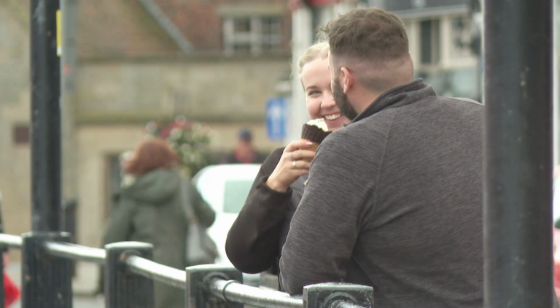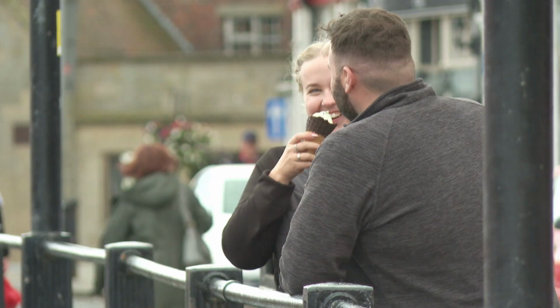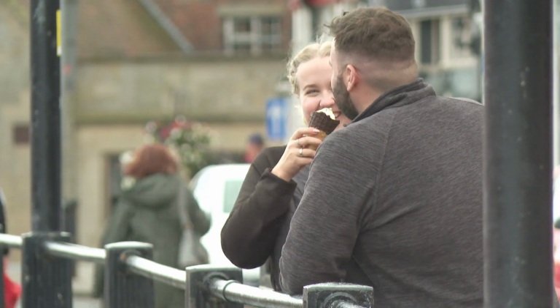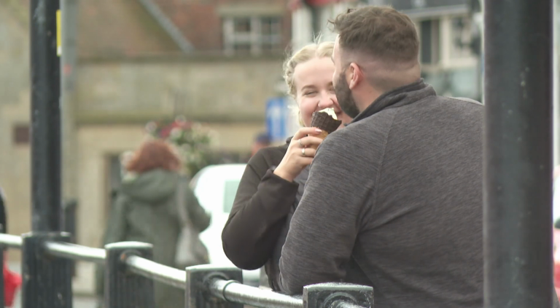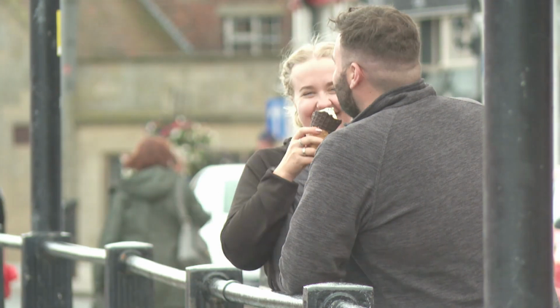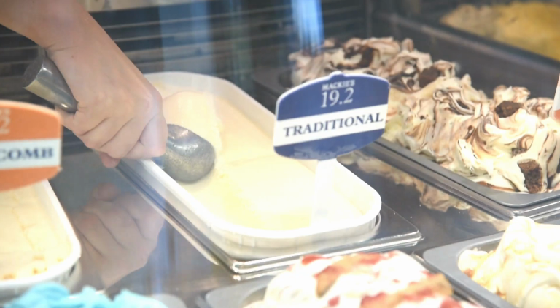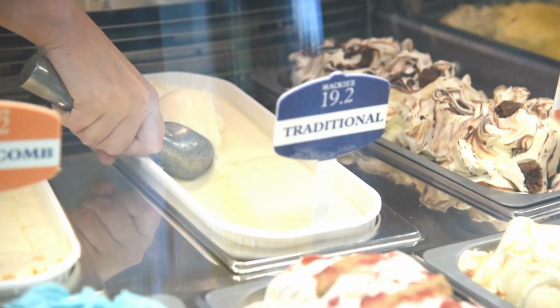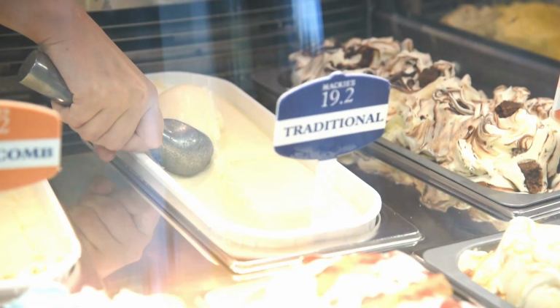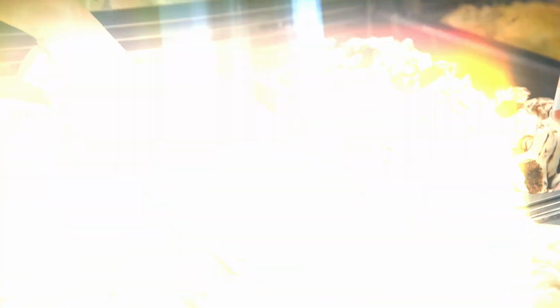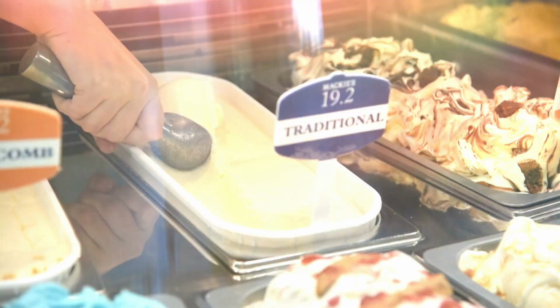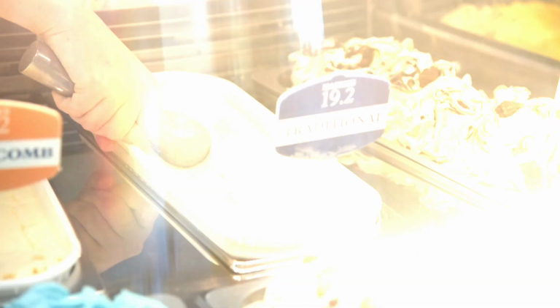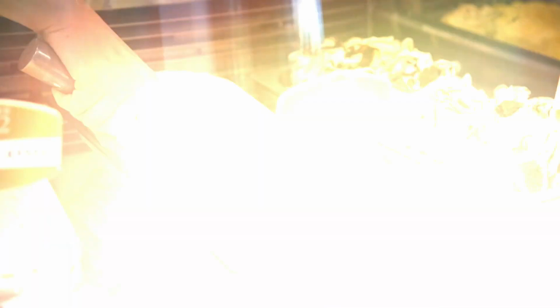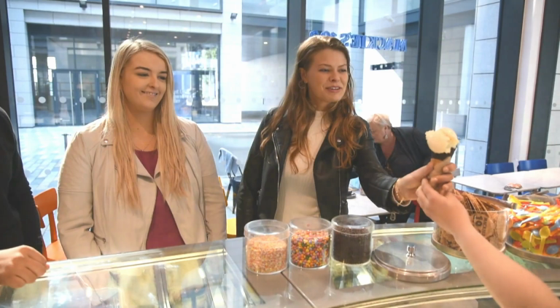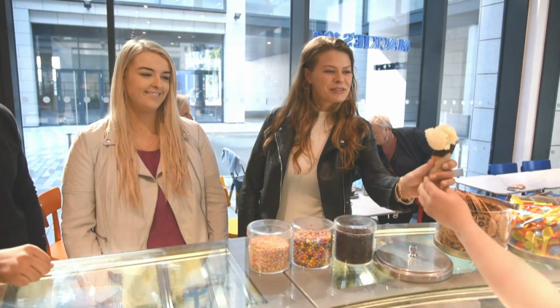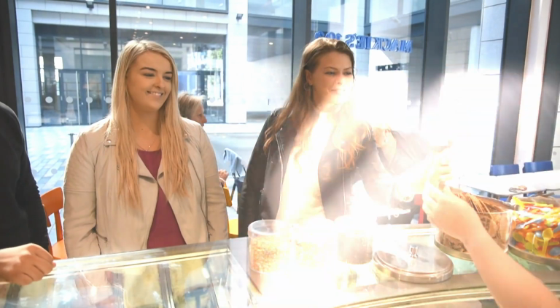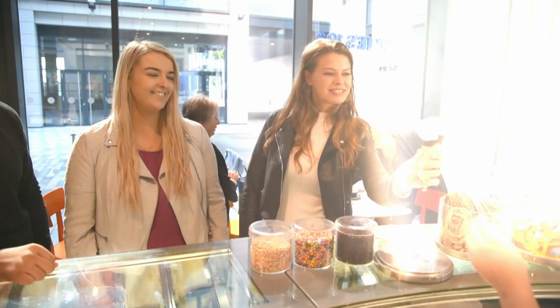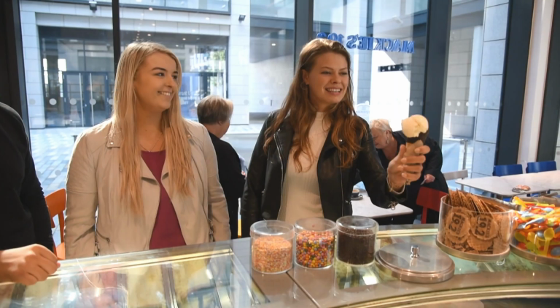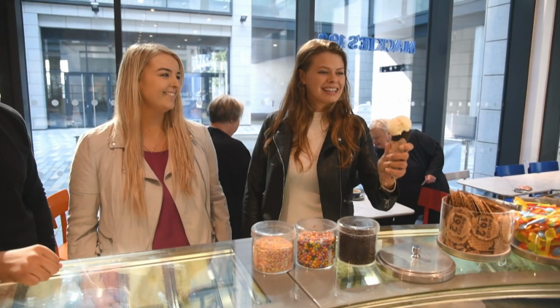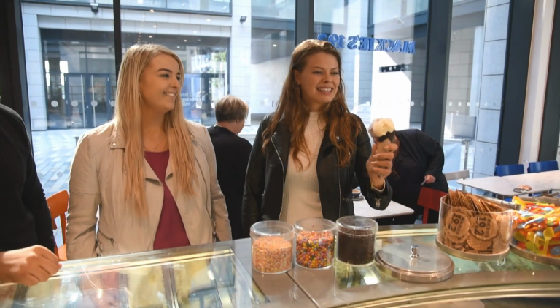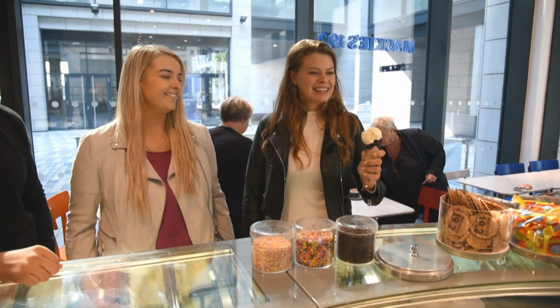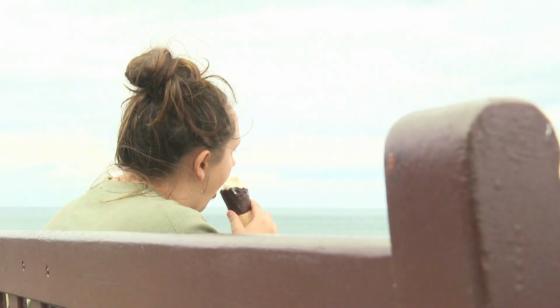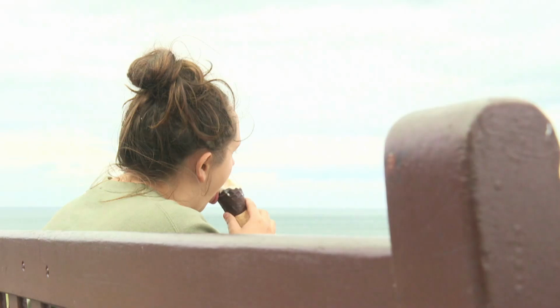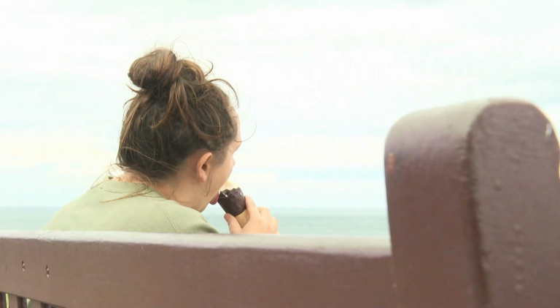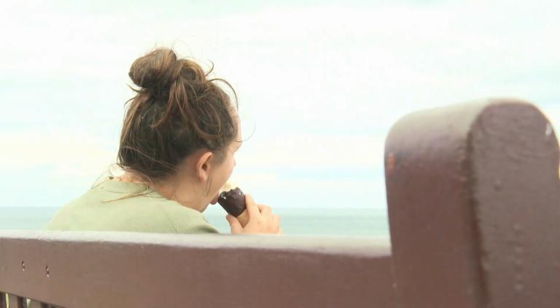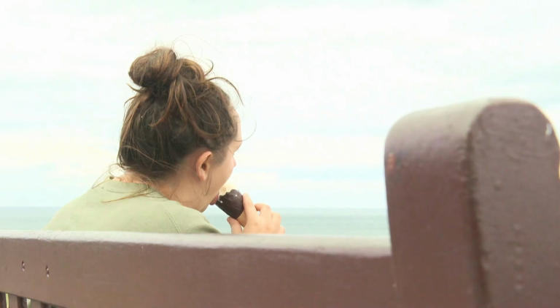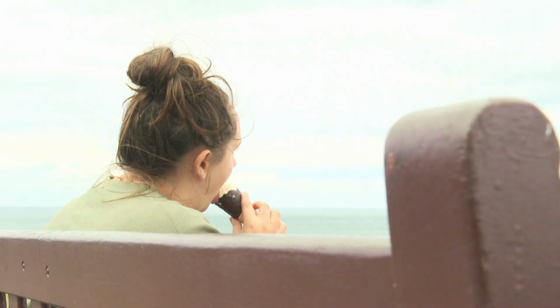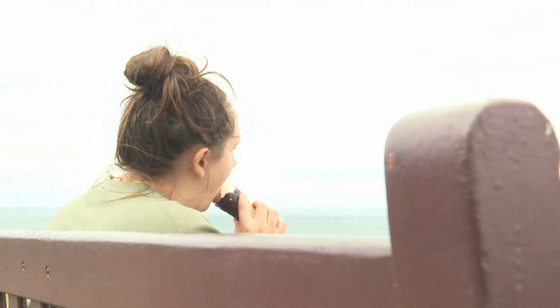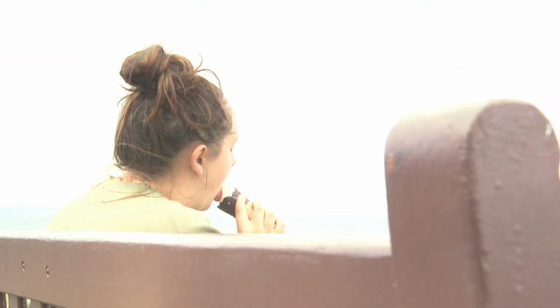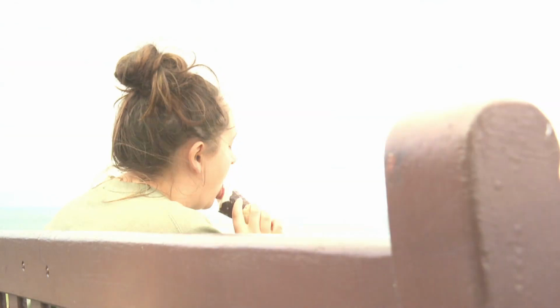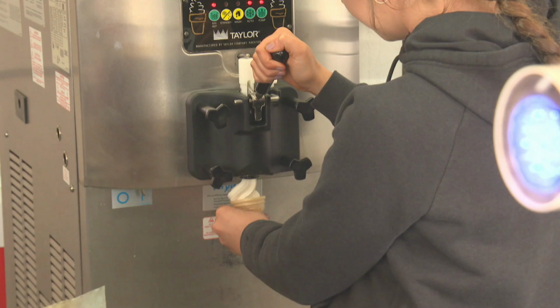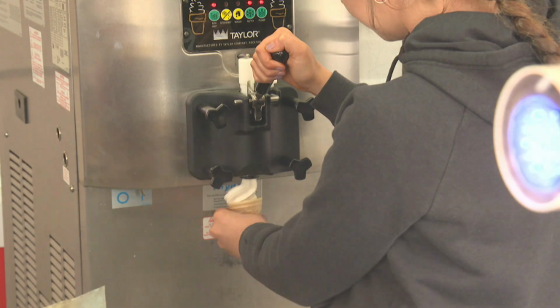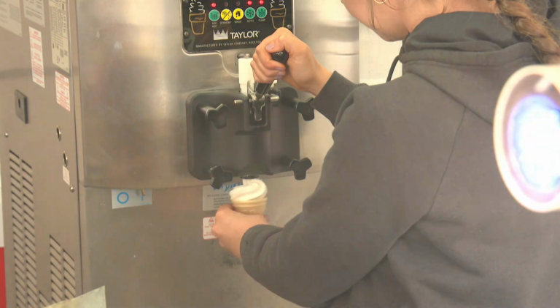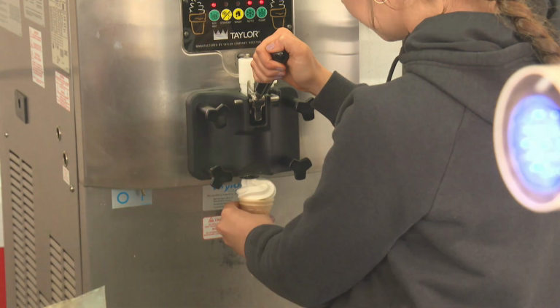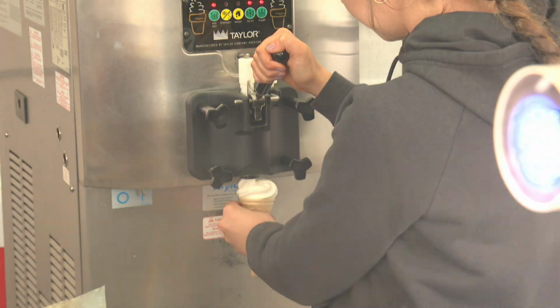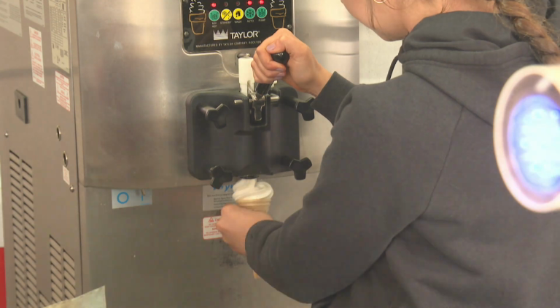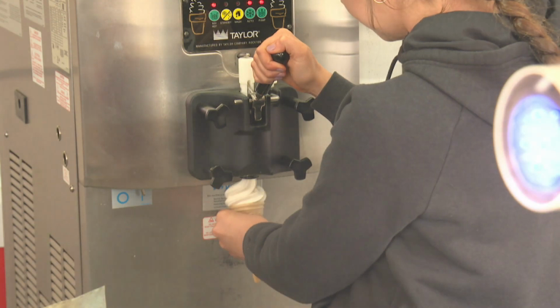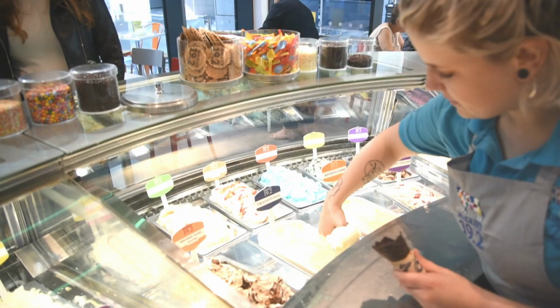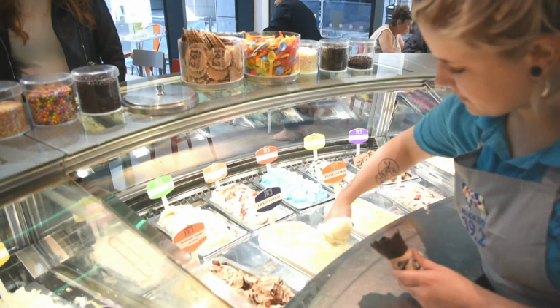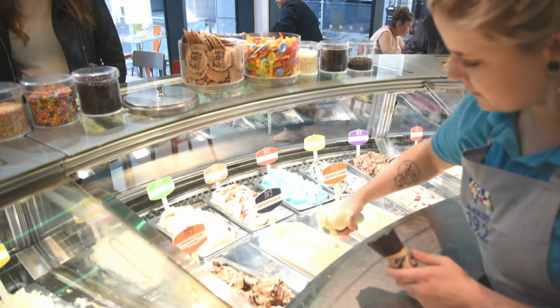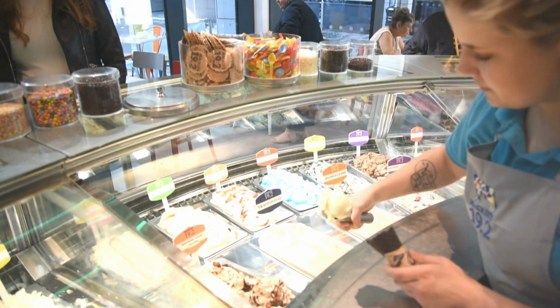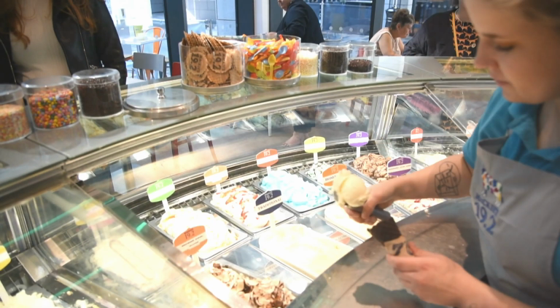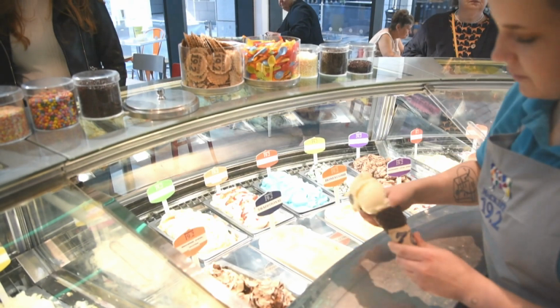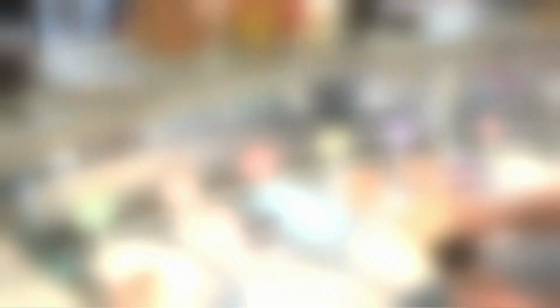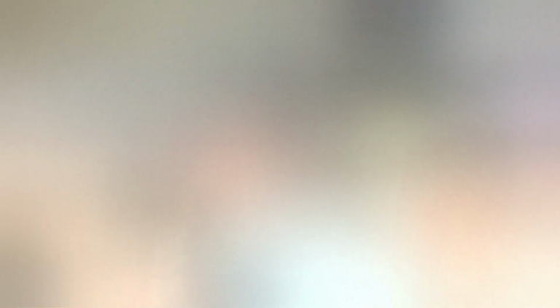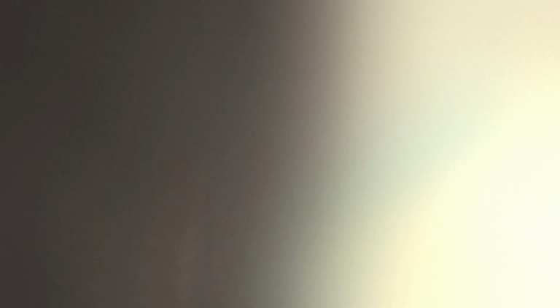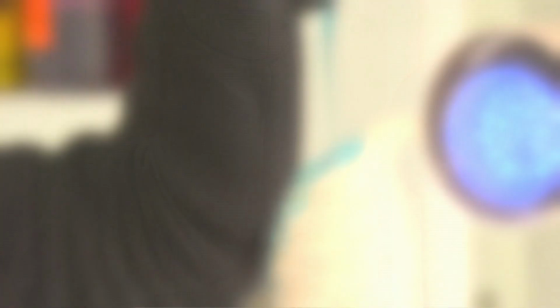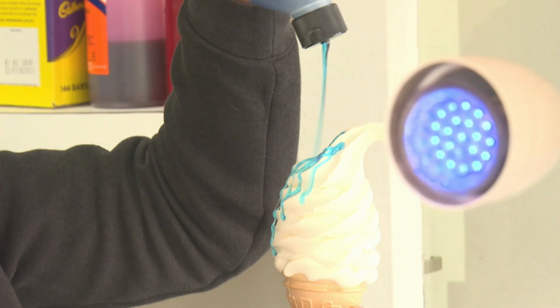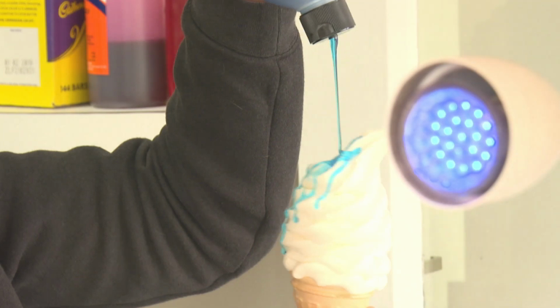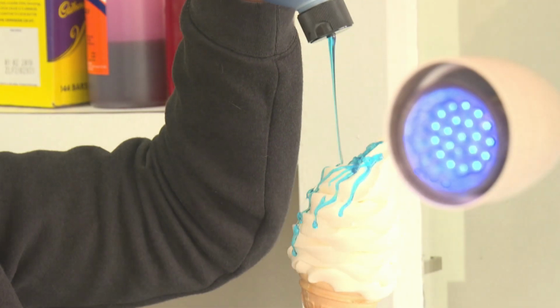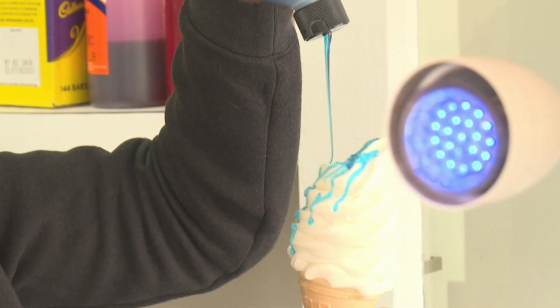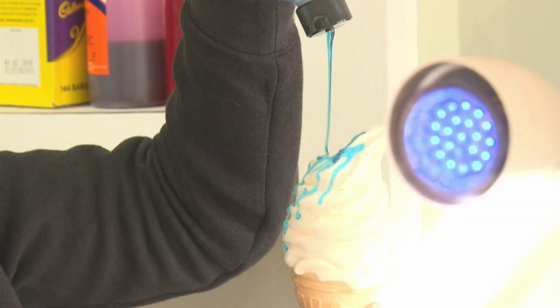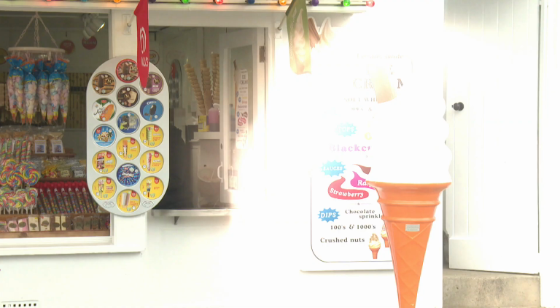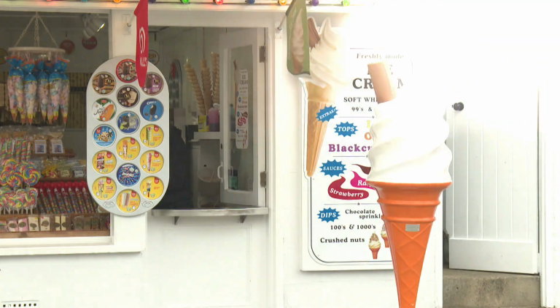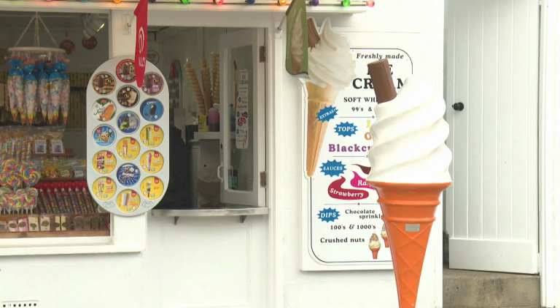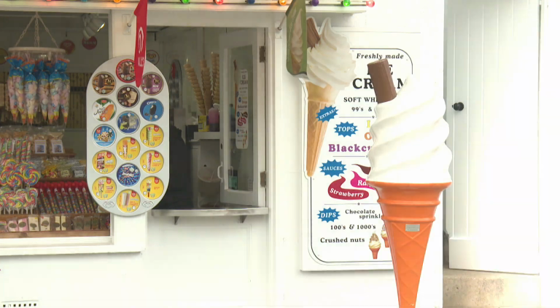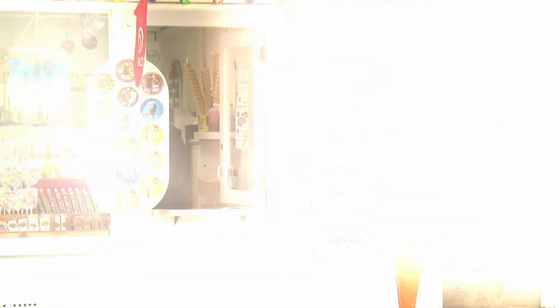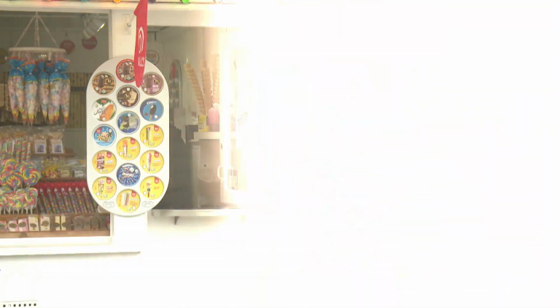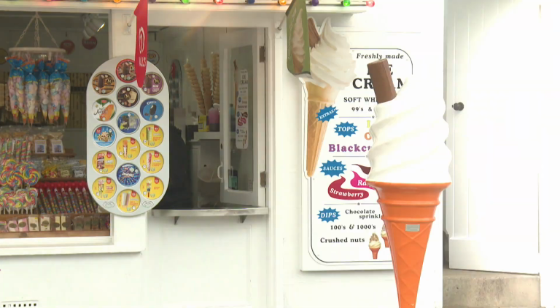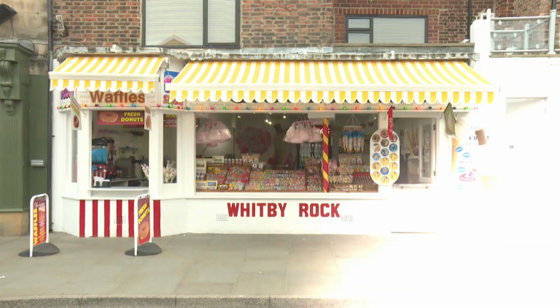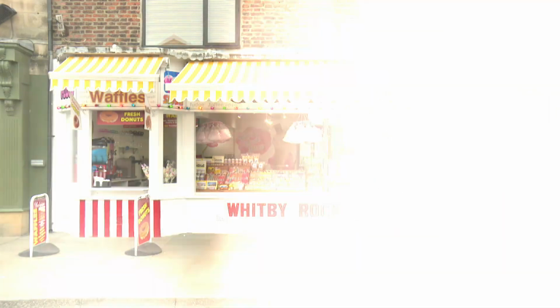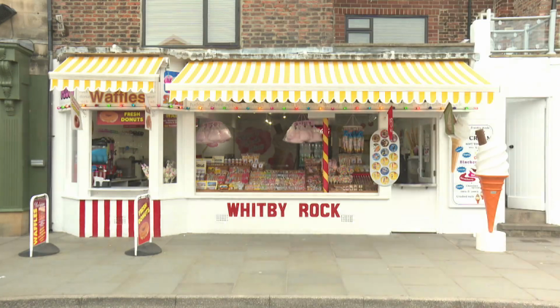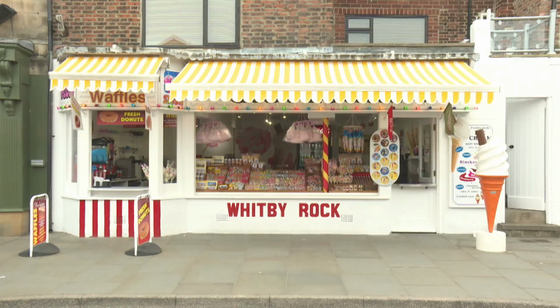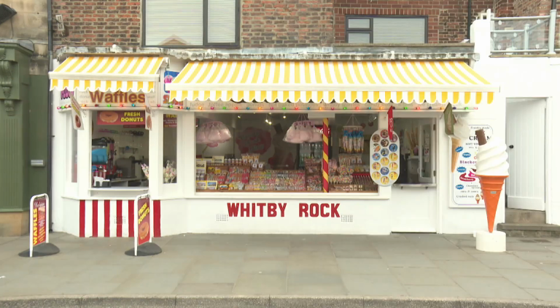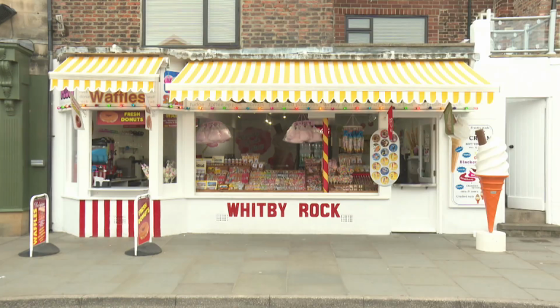Whether you prefer a raspberry ripple or chocolate chip, ice cream is a sweet treat enjoyed by millions of people every day.